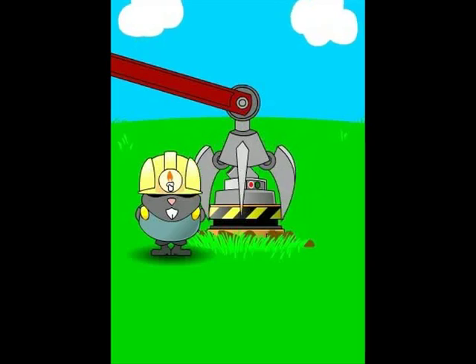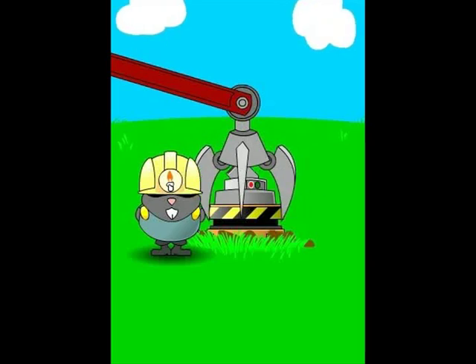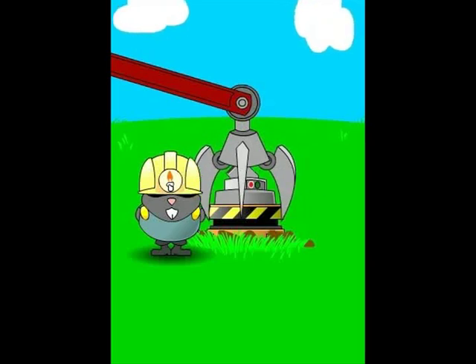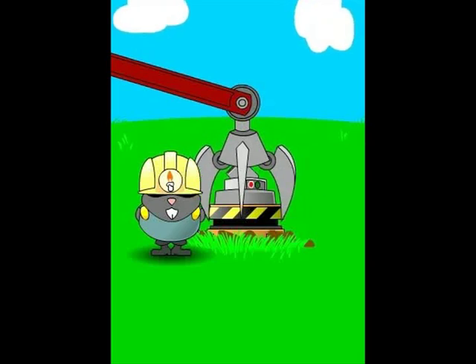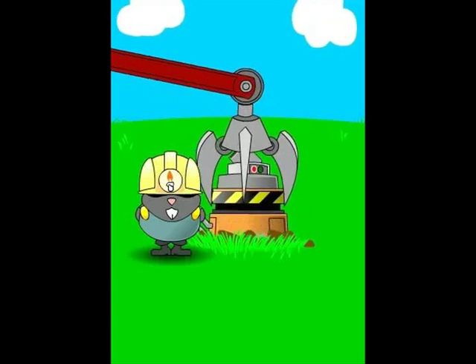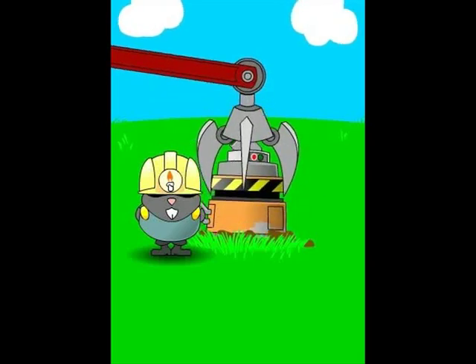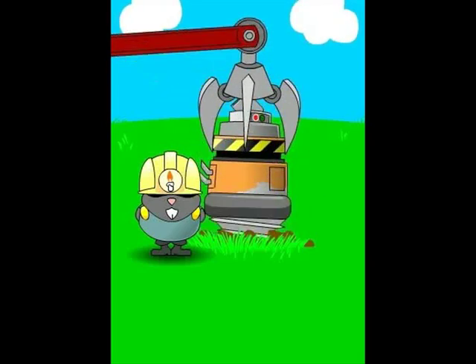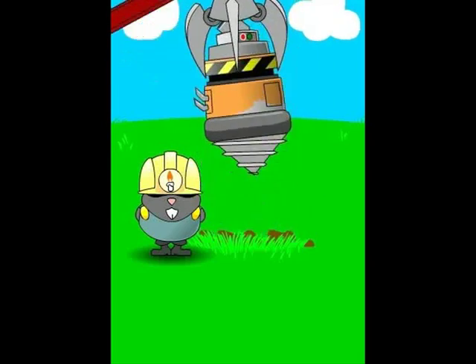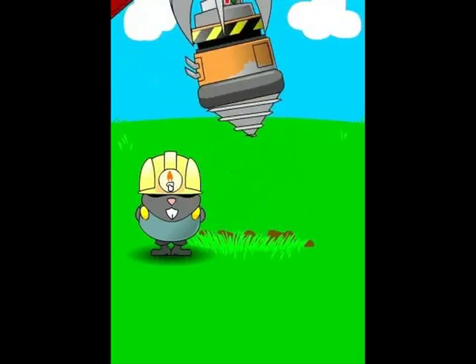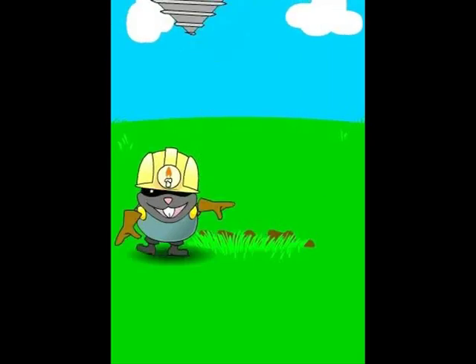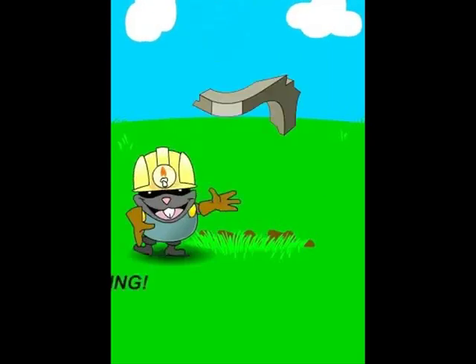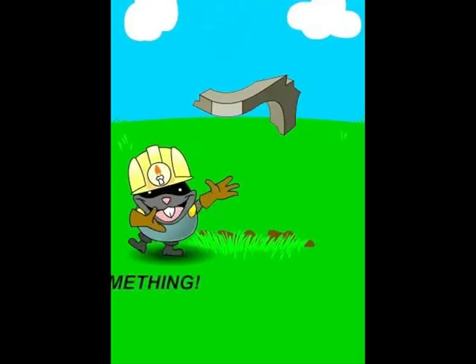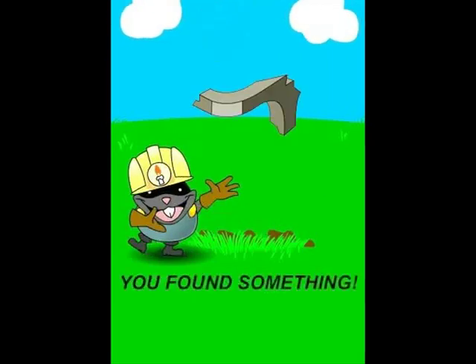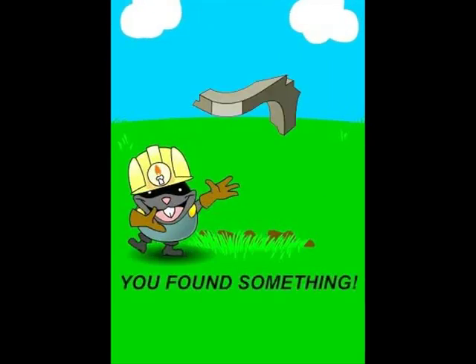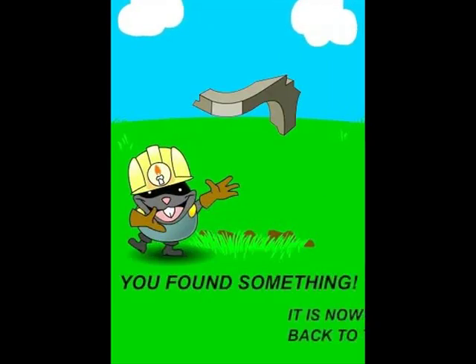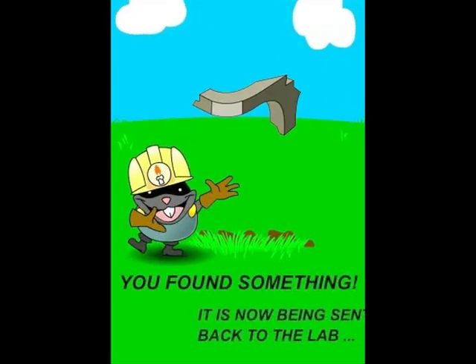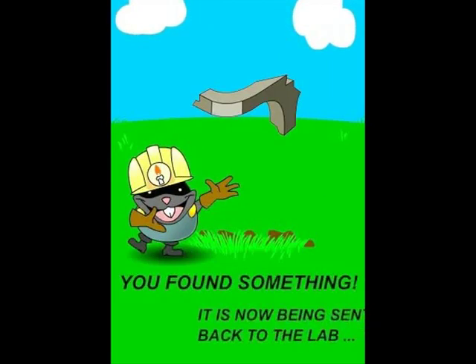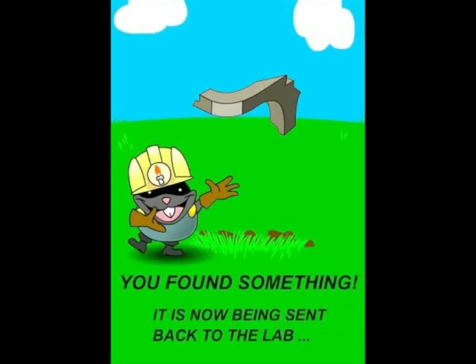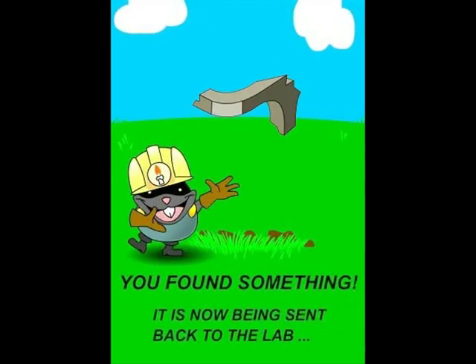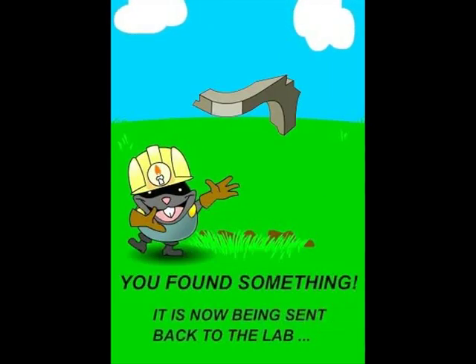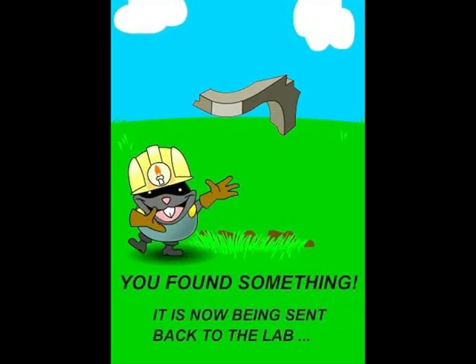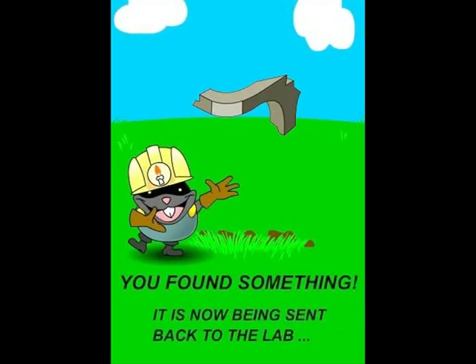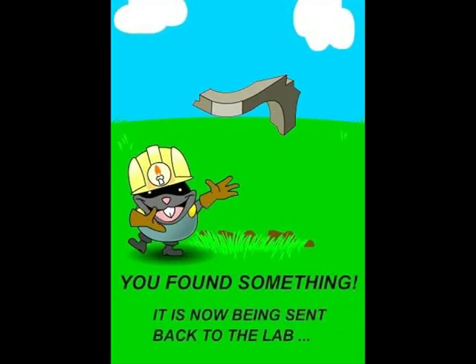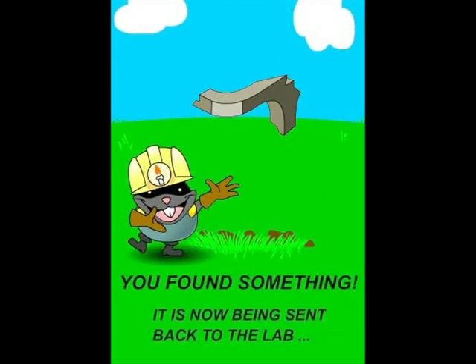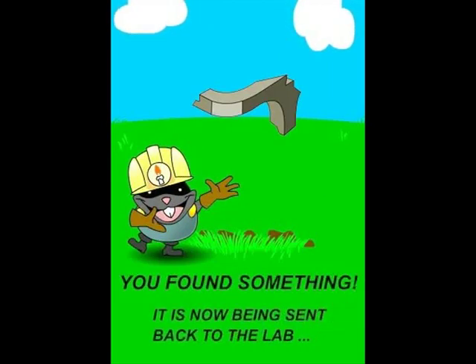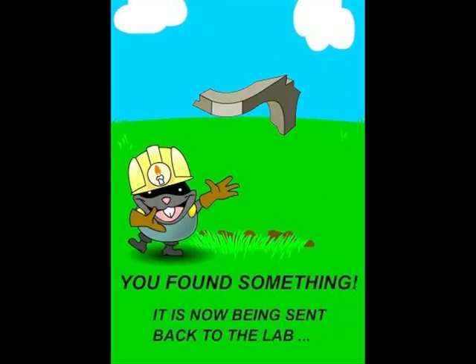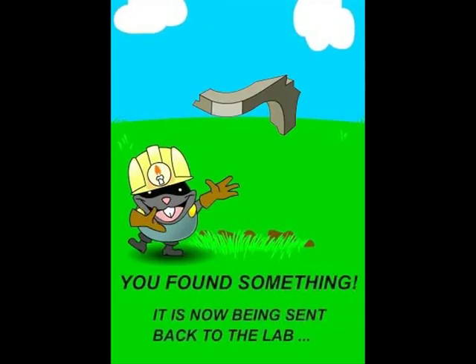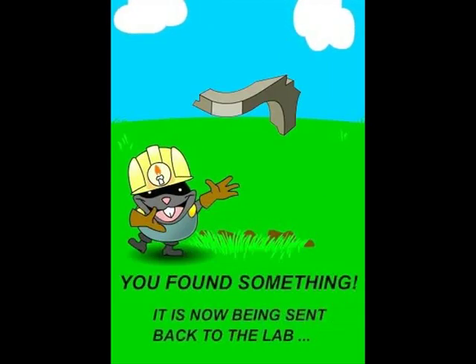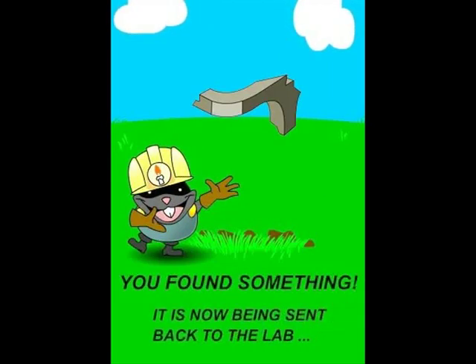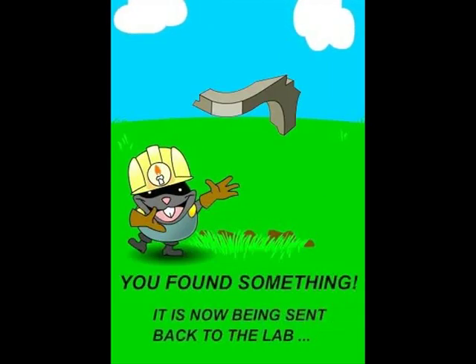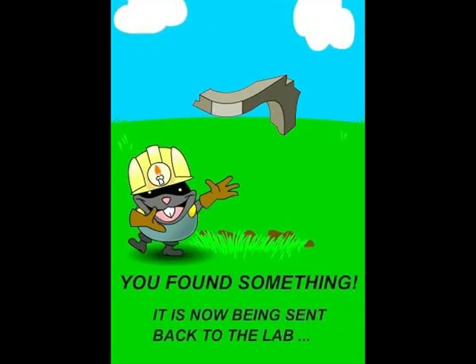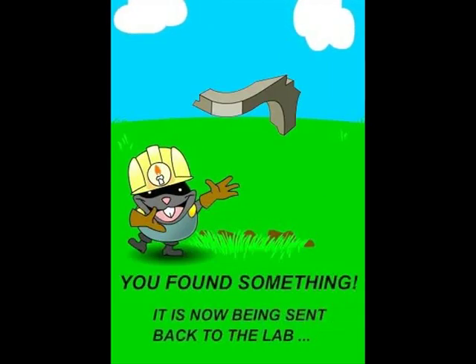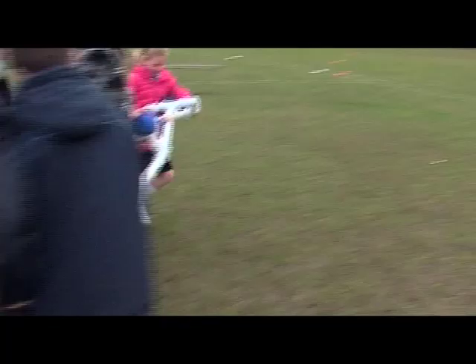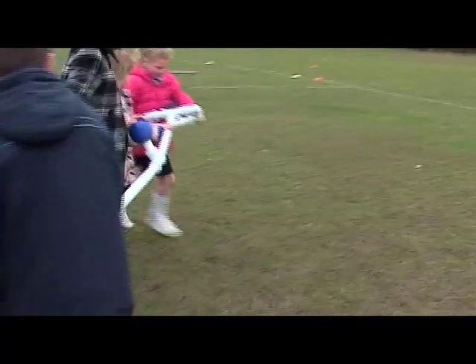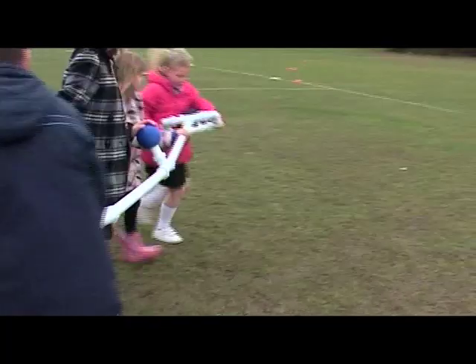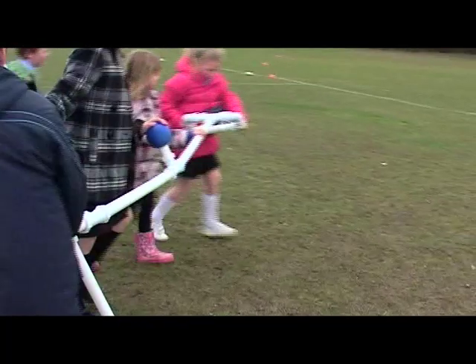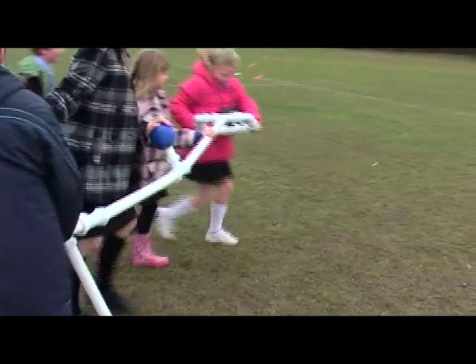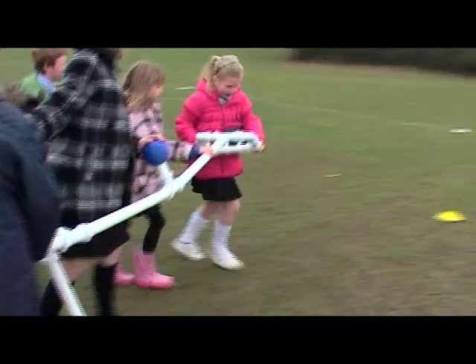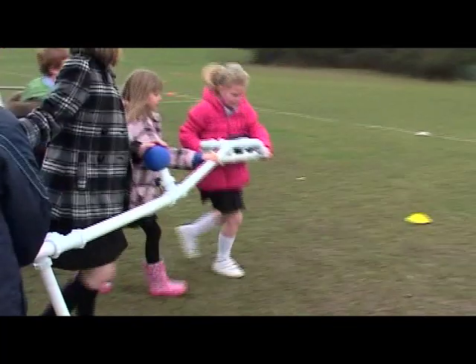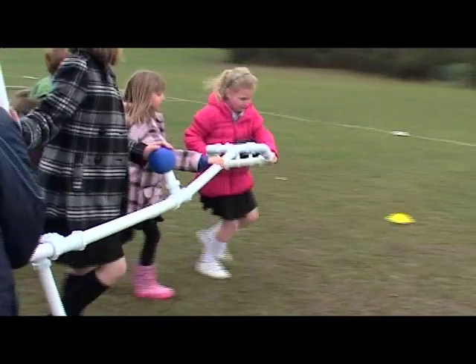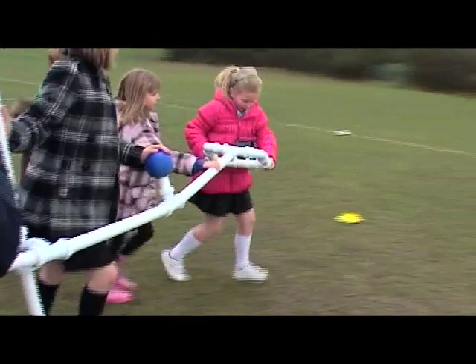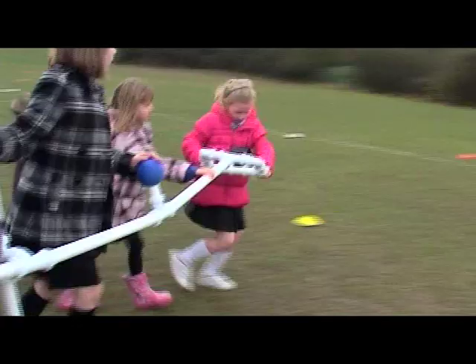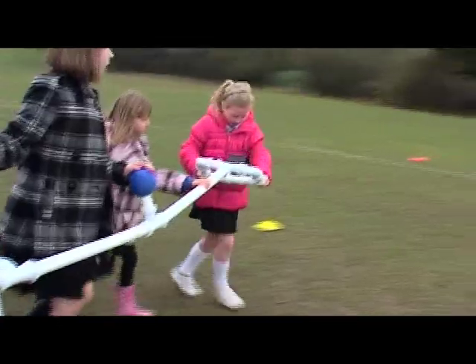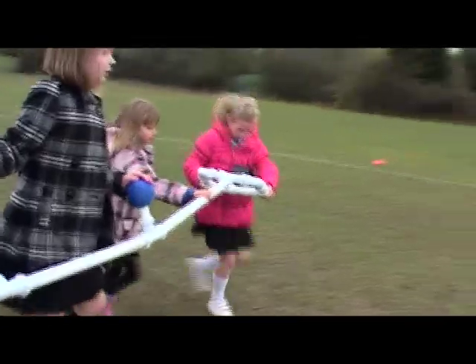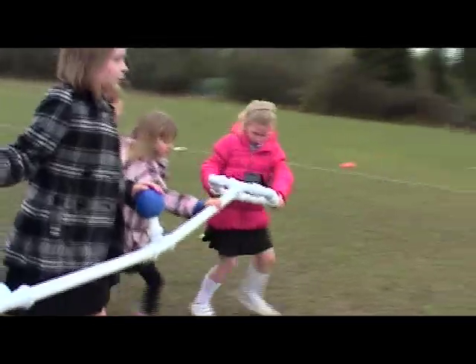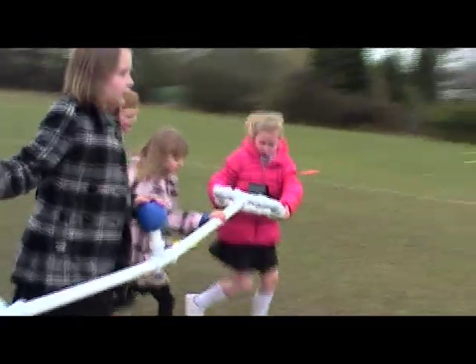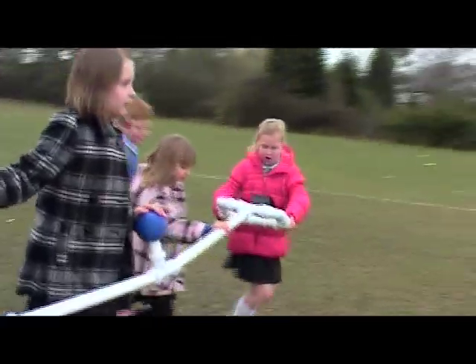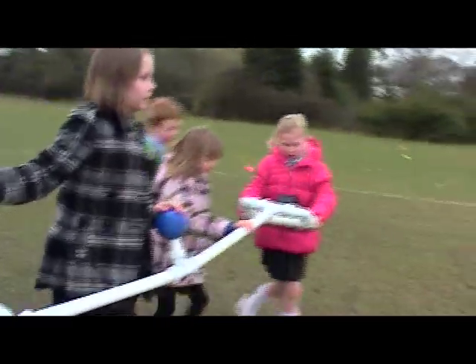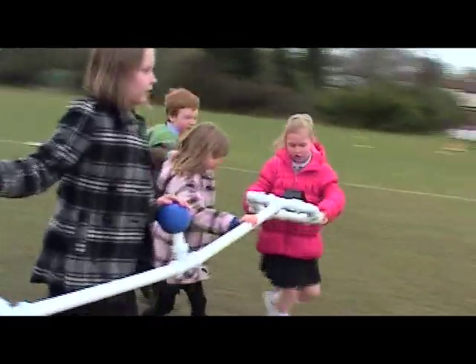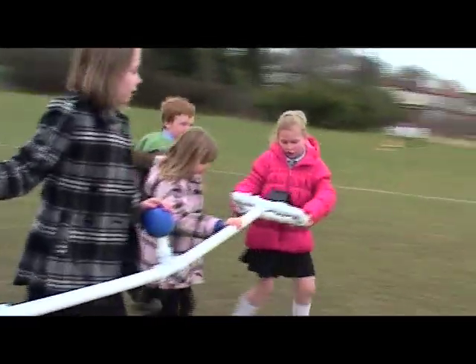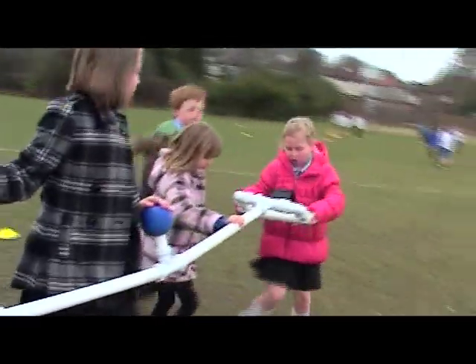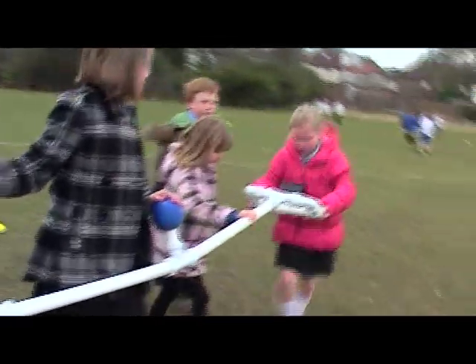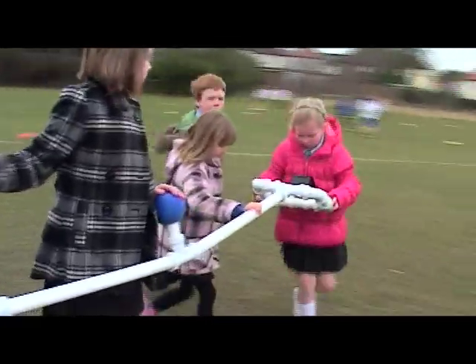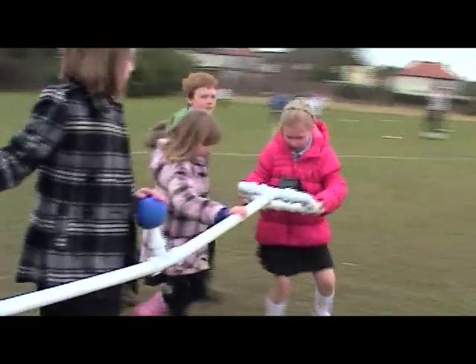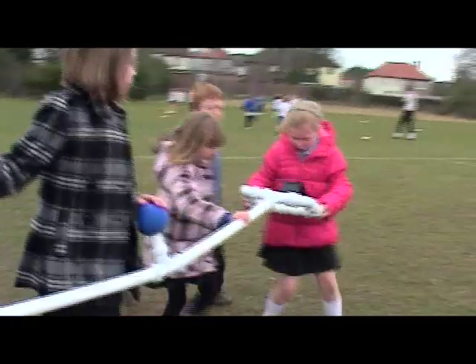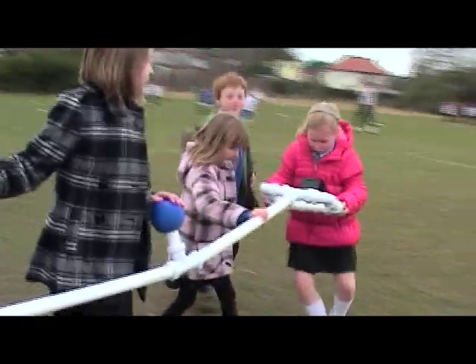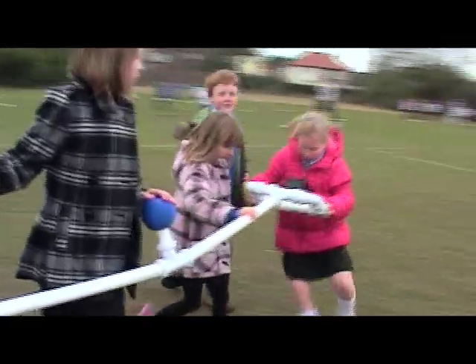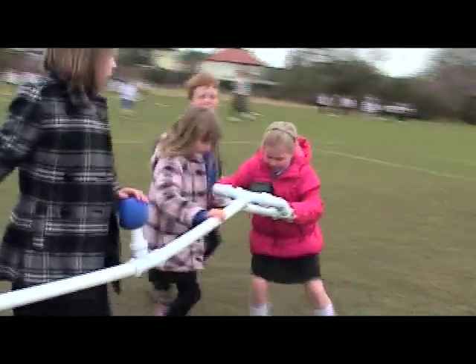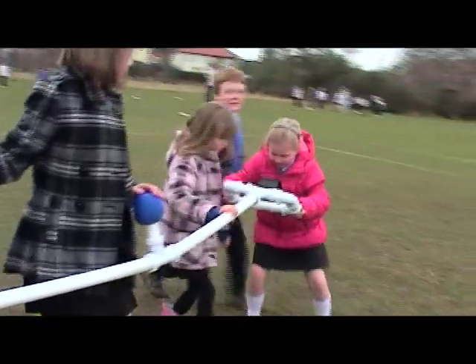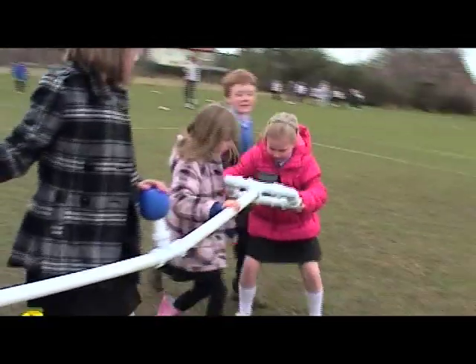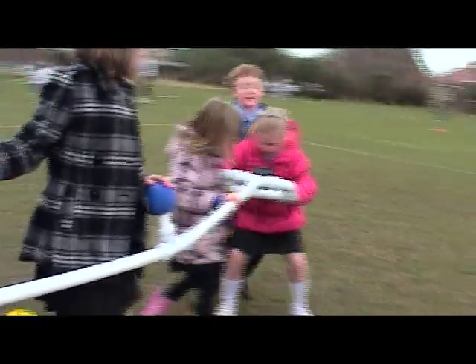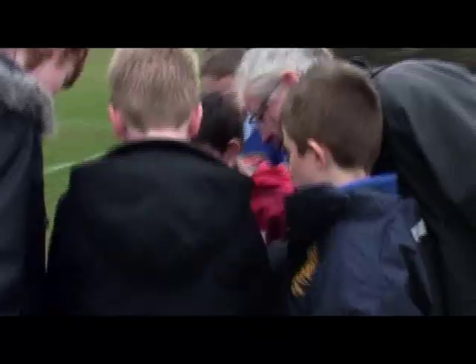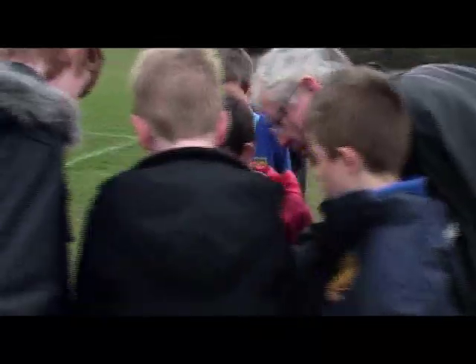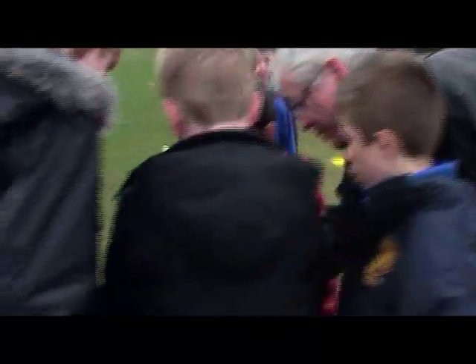This is beamed back to the classroom, ready for the final morph. Meanwhile, the exercise is repeated until all the pieces have been found.